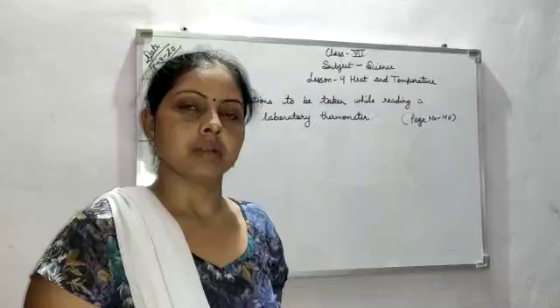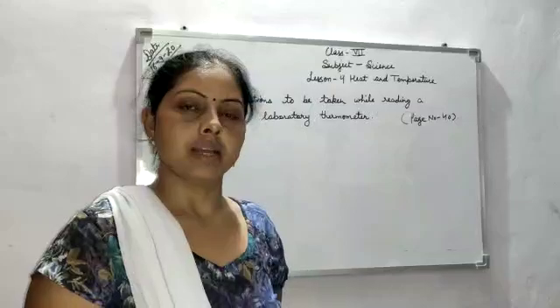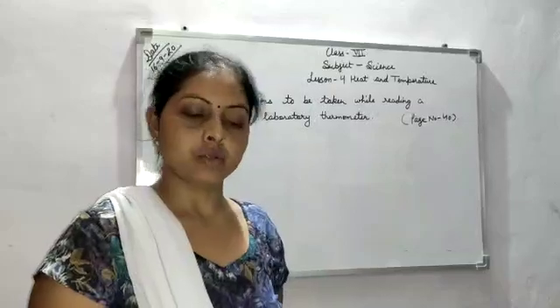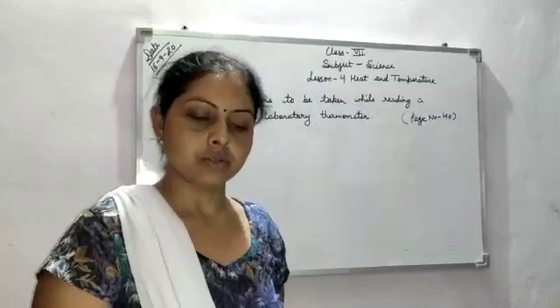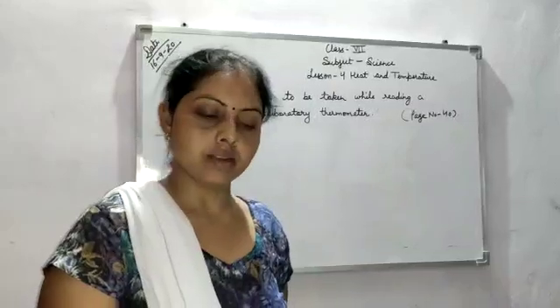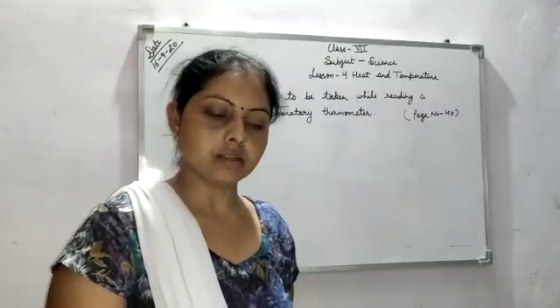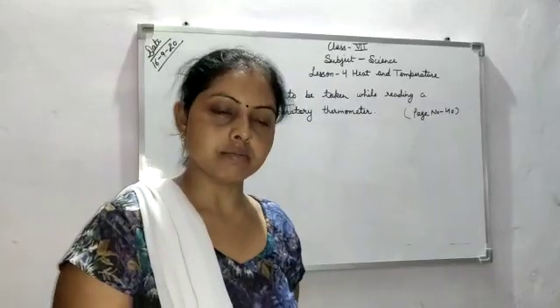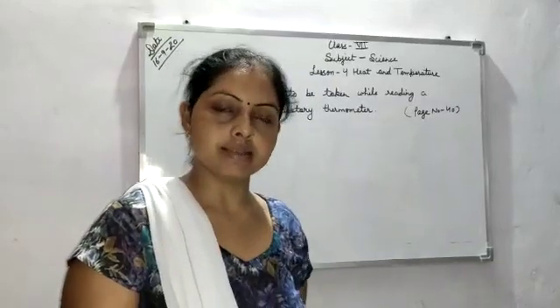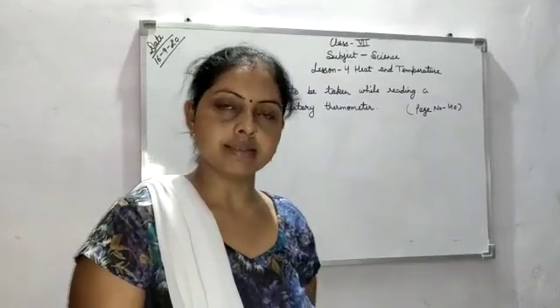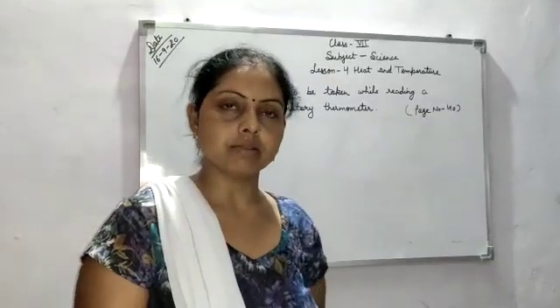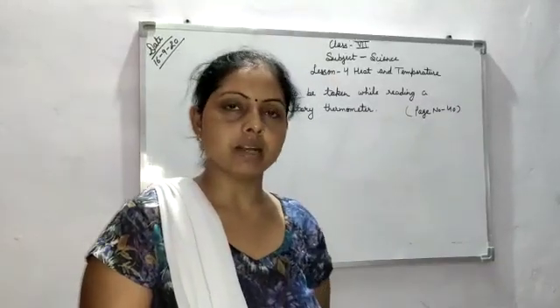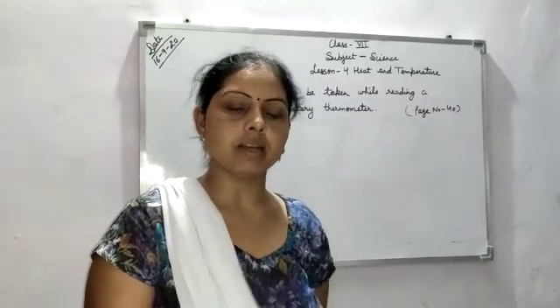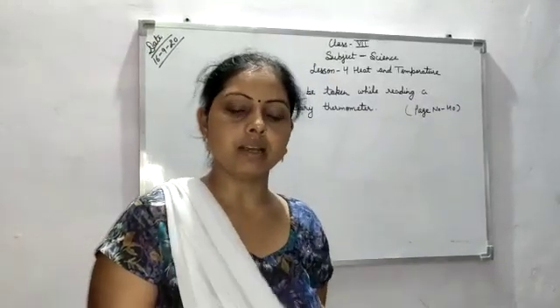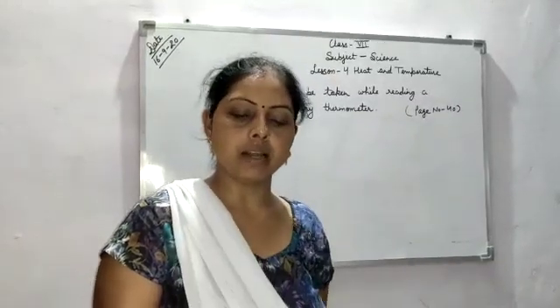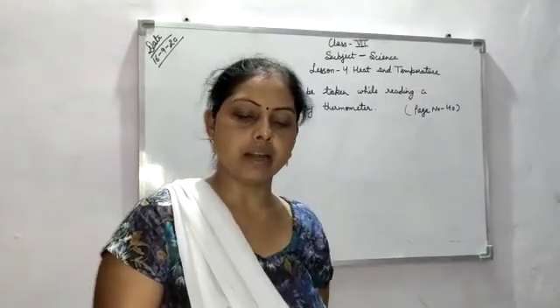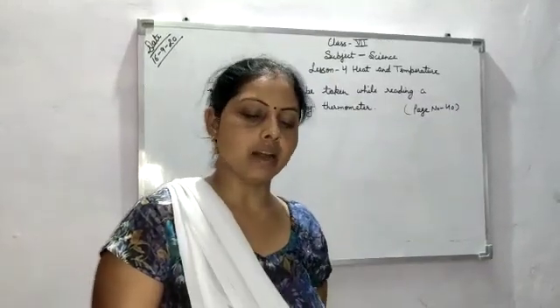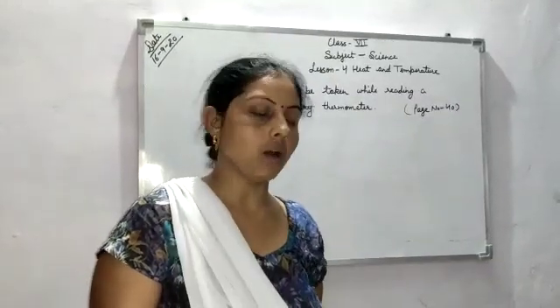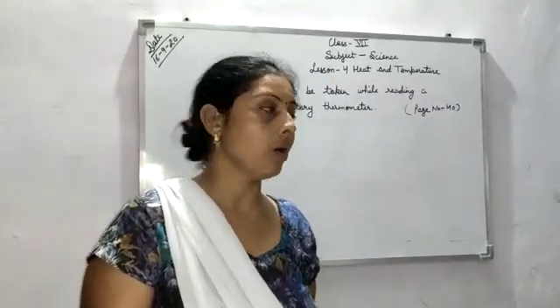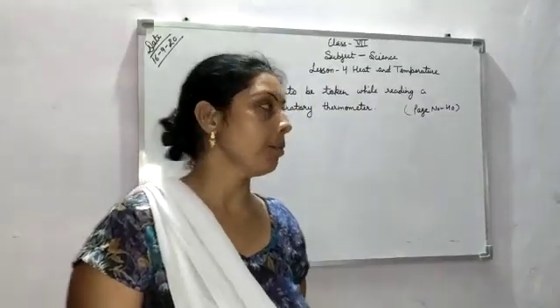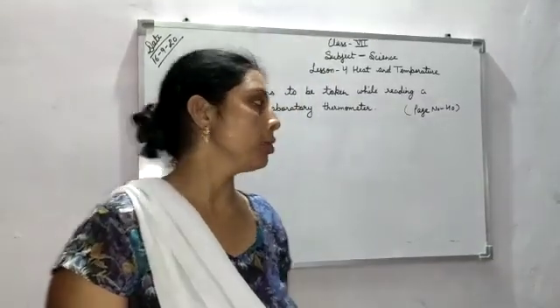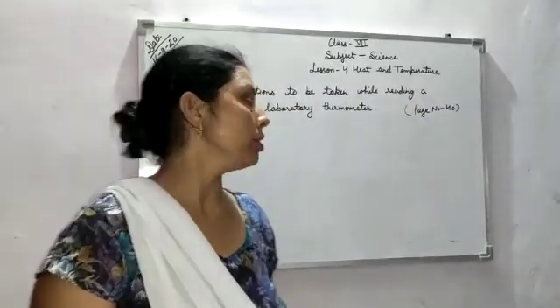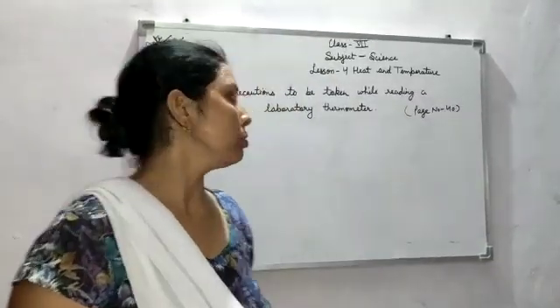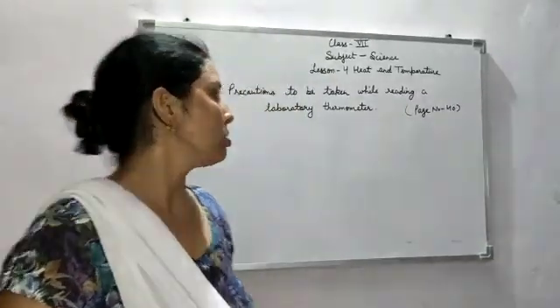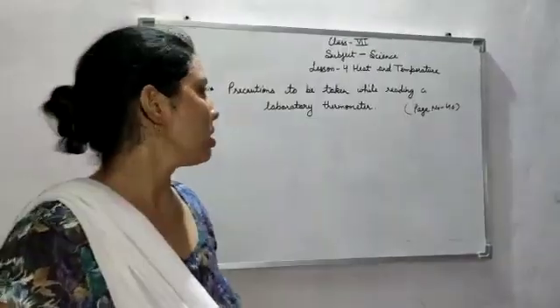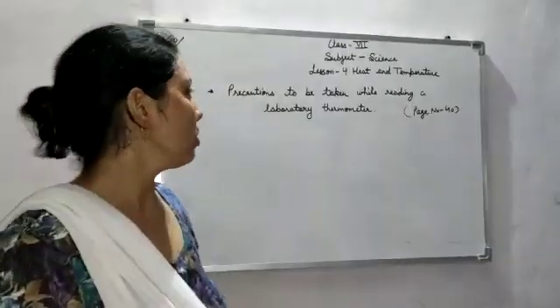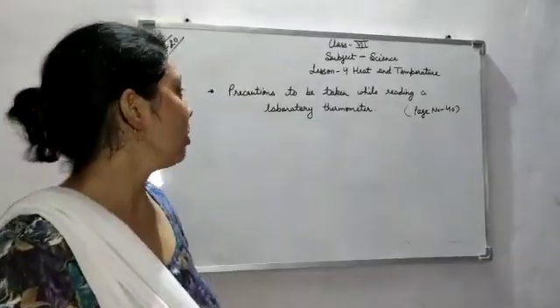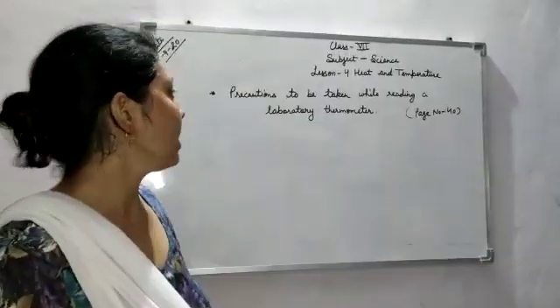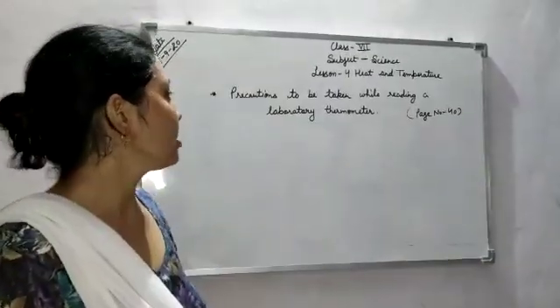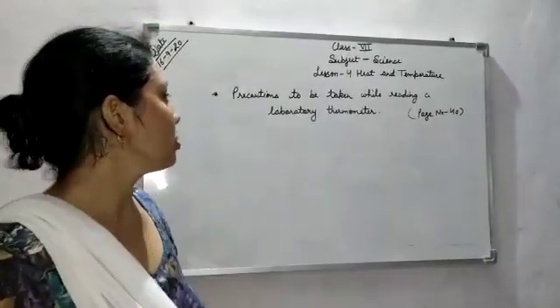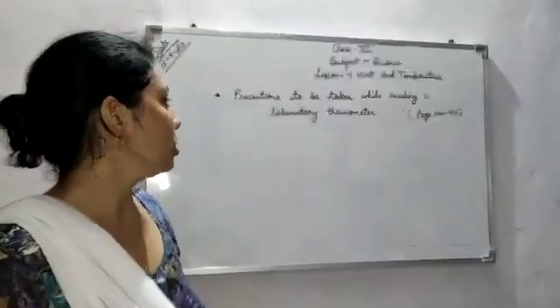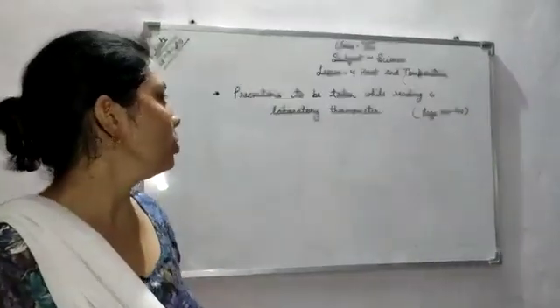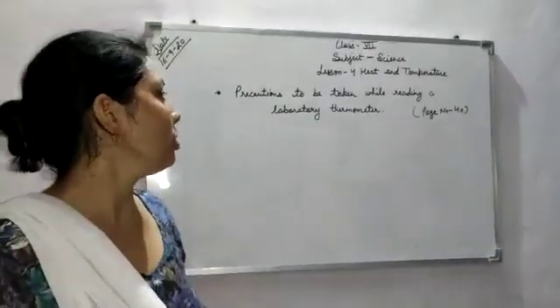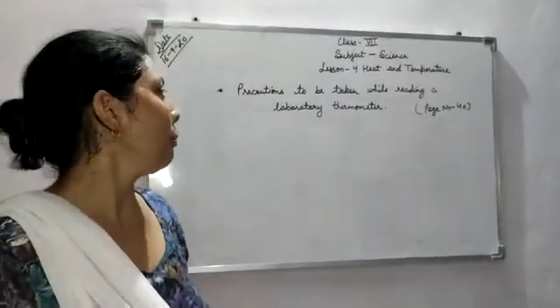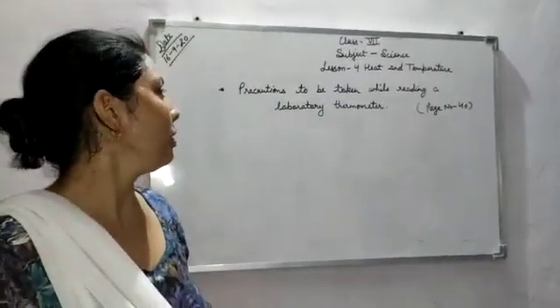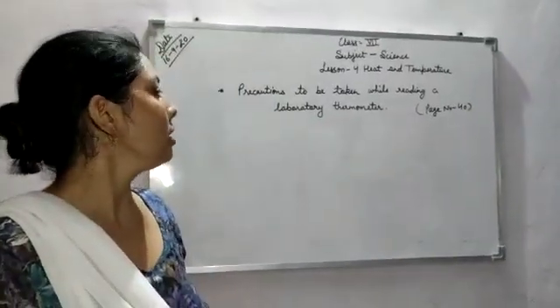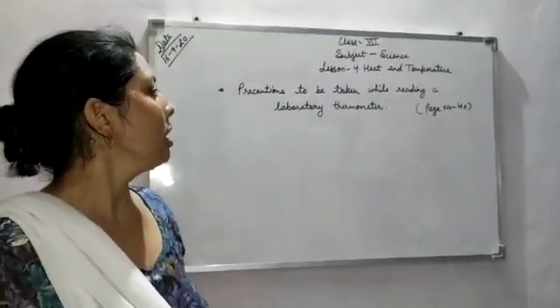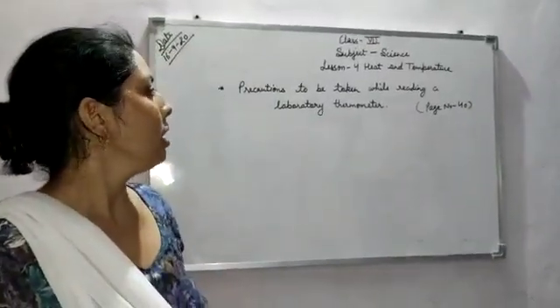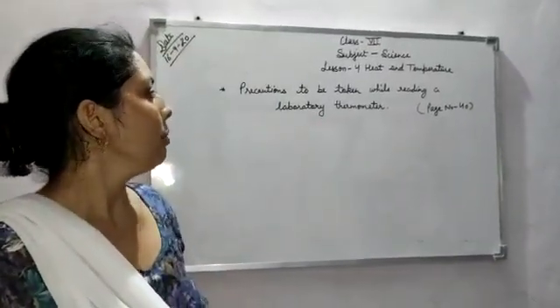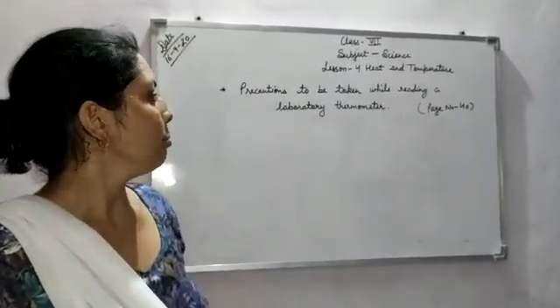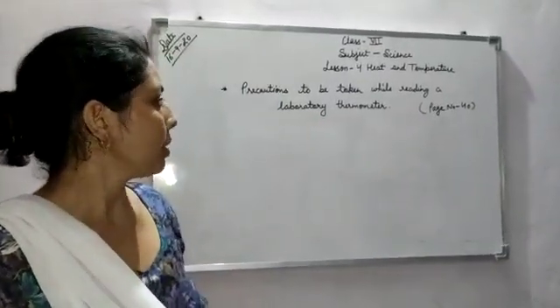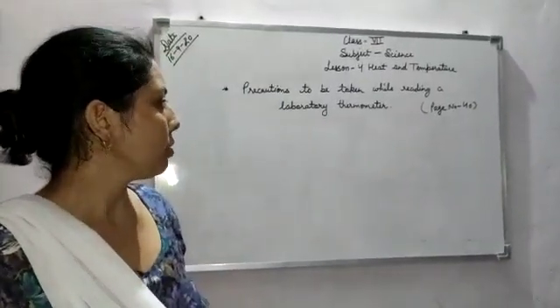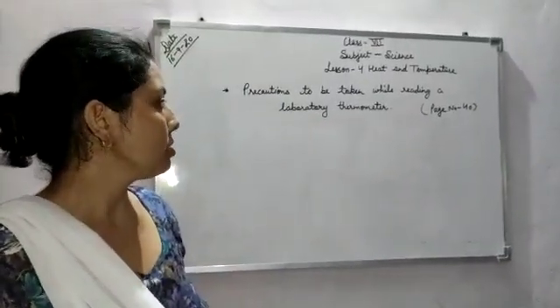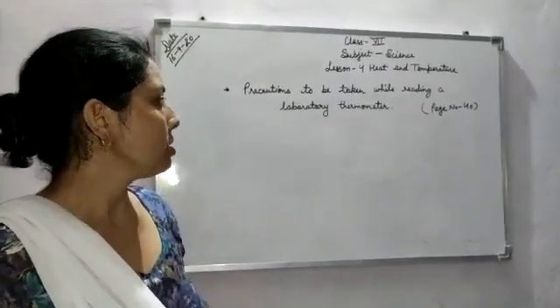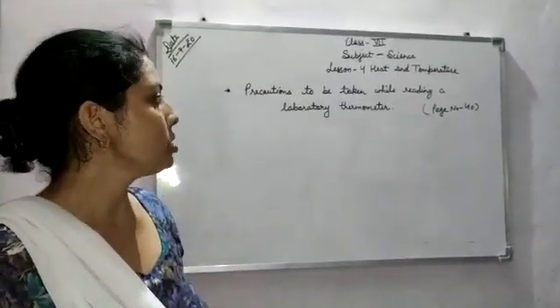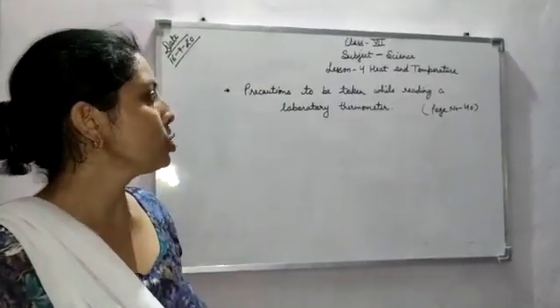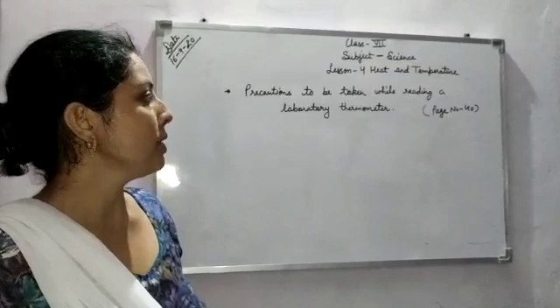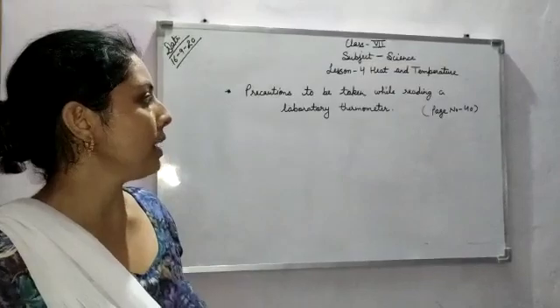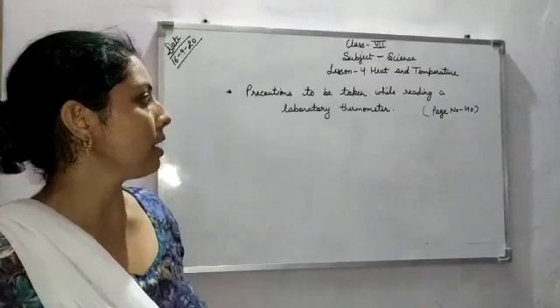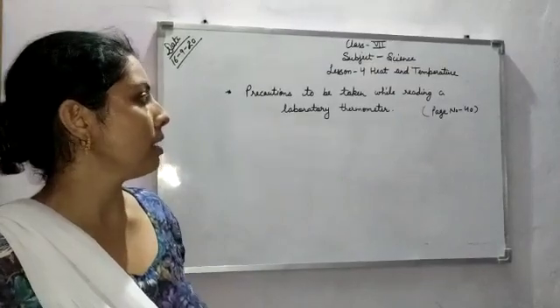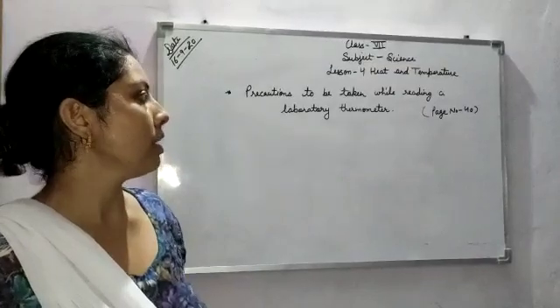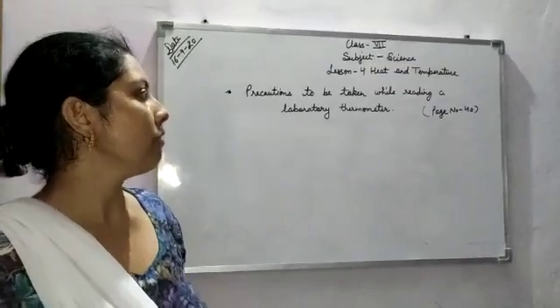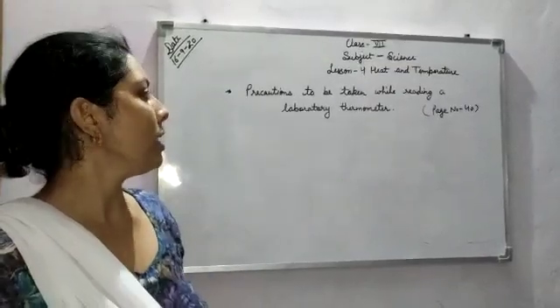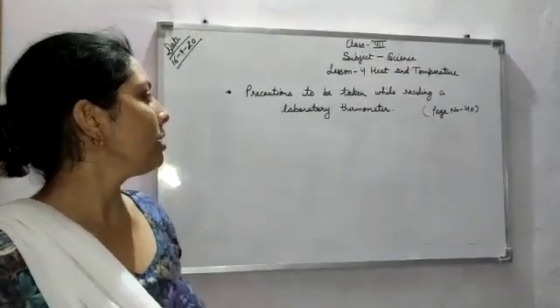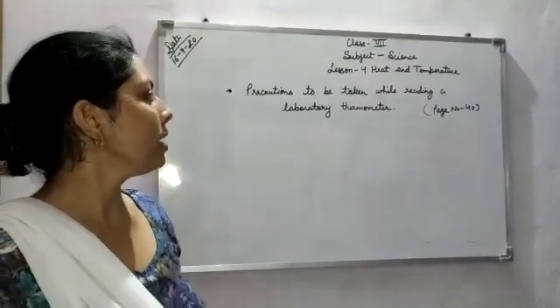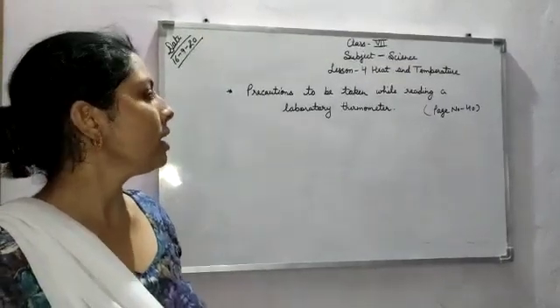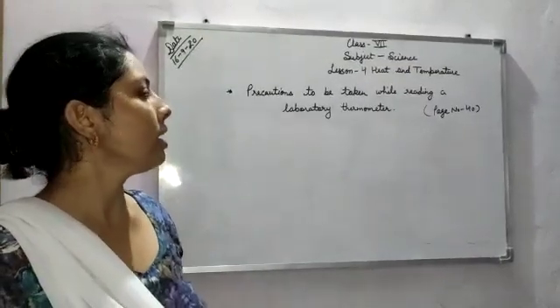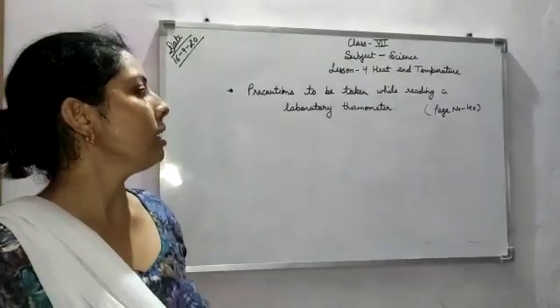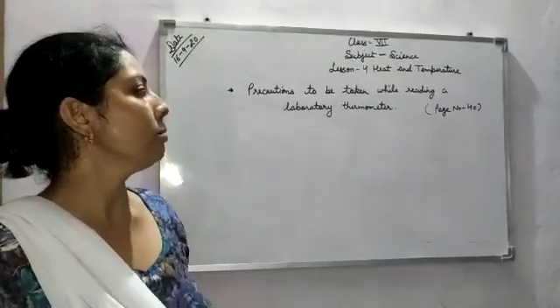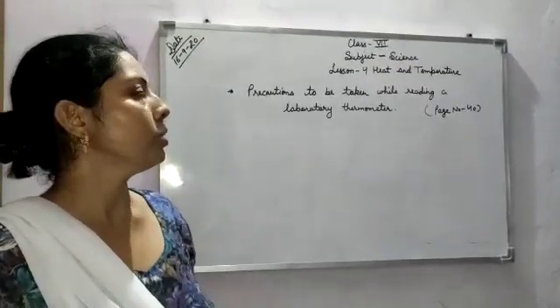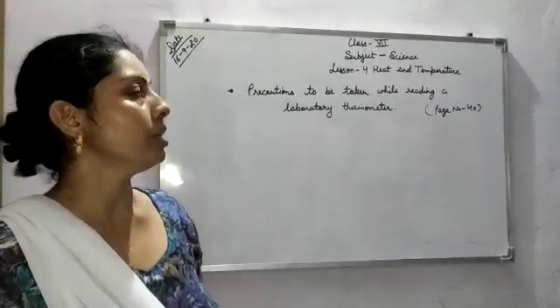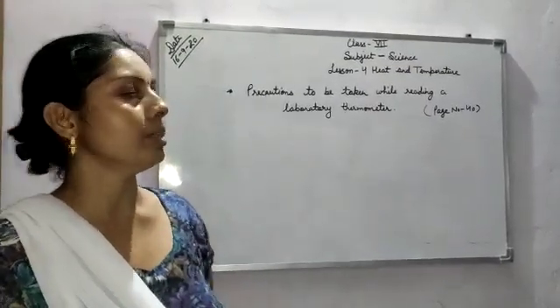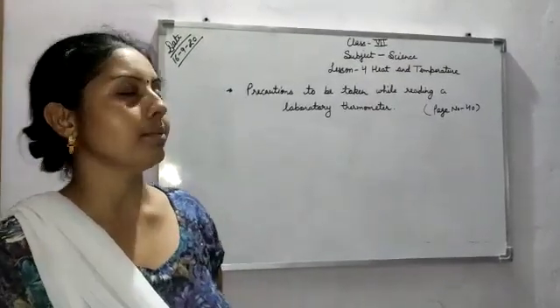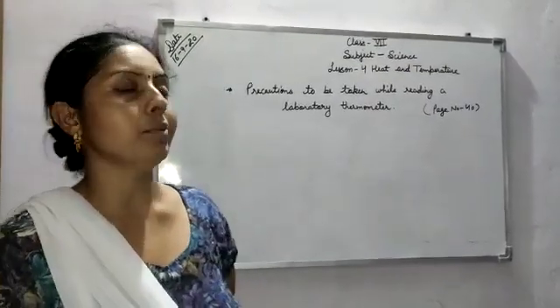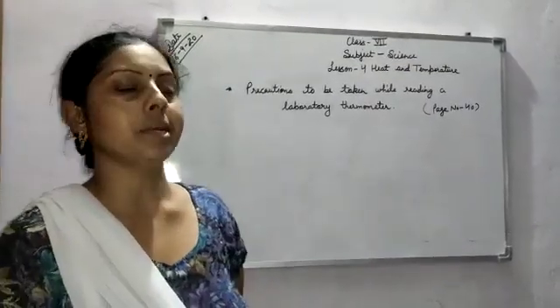Hello friends, myself Shalini, and now I am going to start your next new topic: precautions to be taken while reading a laboratory thermometer.